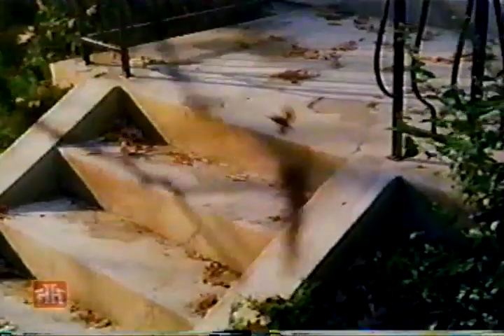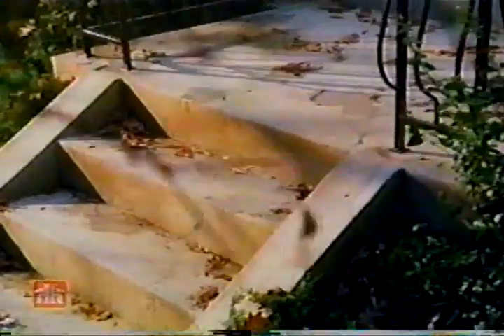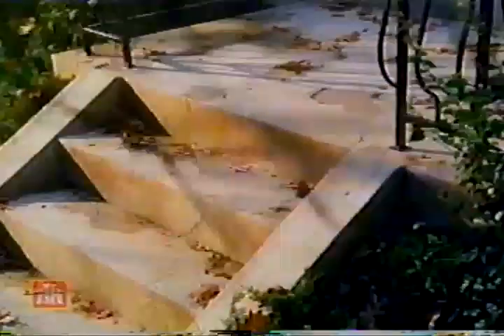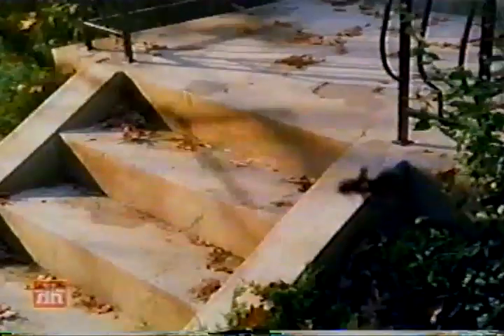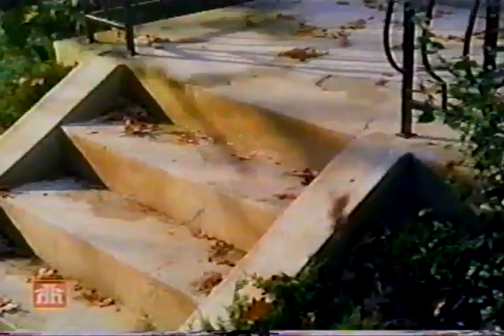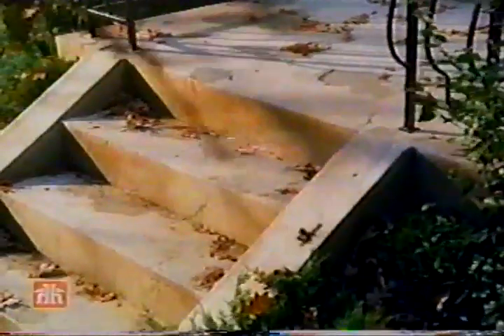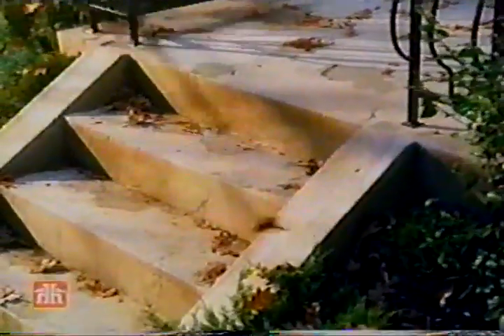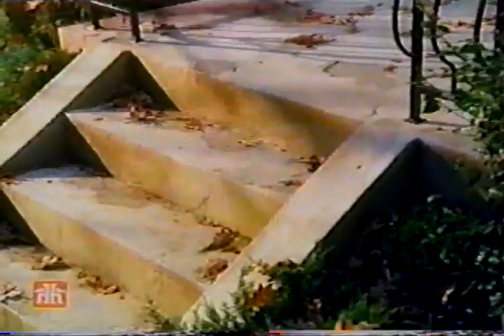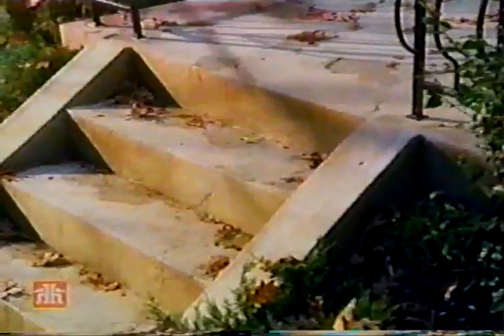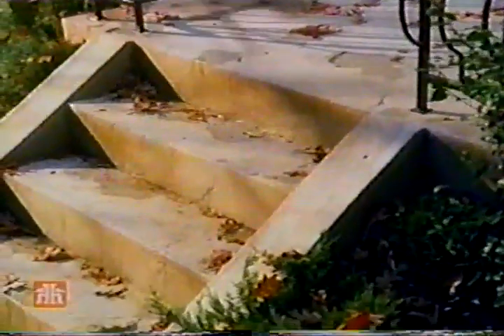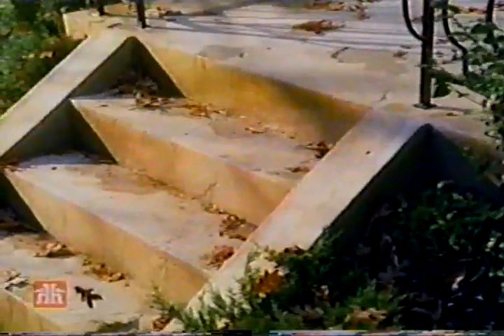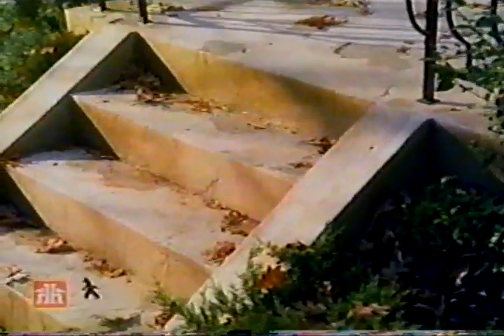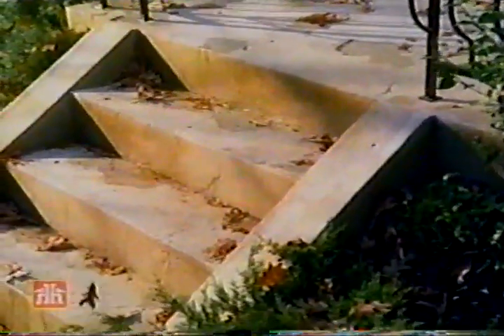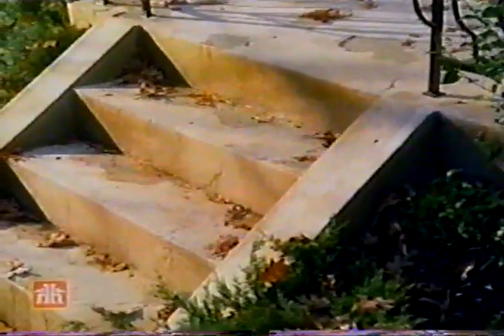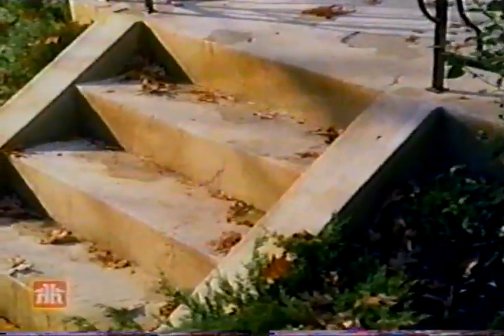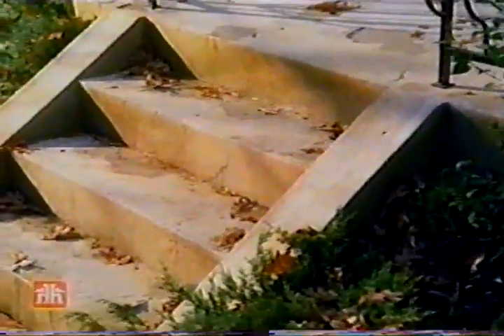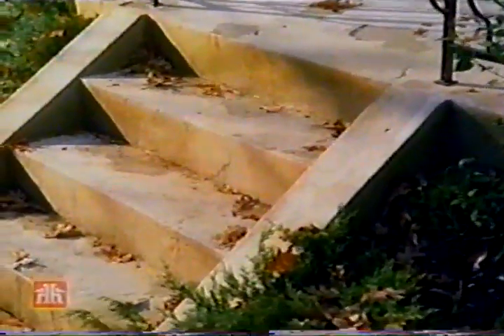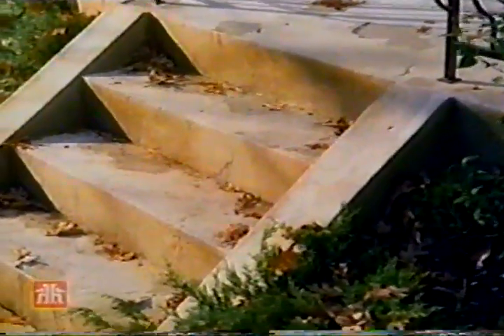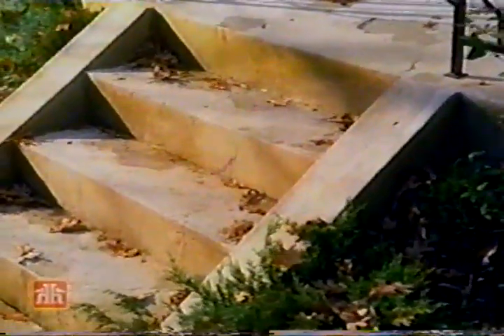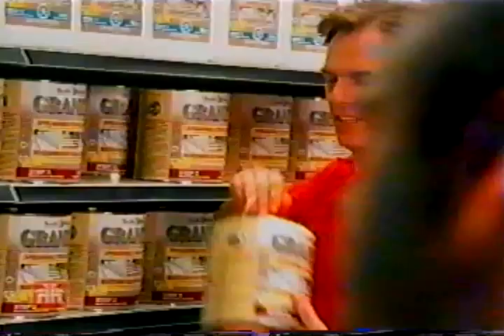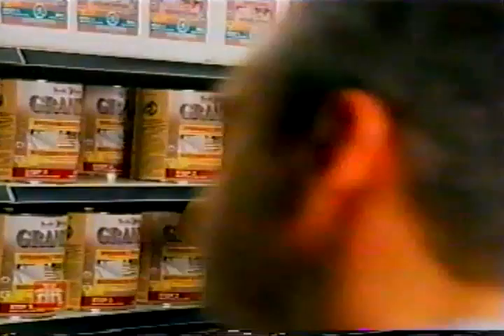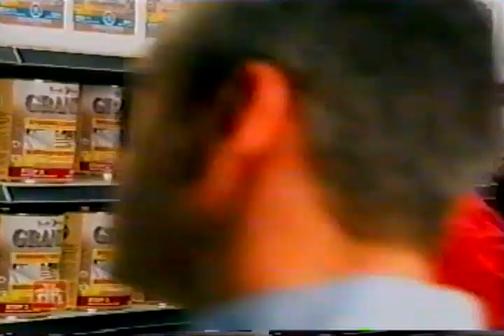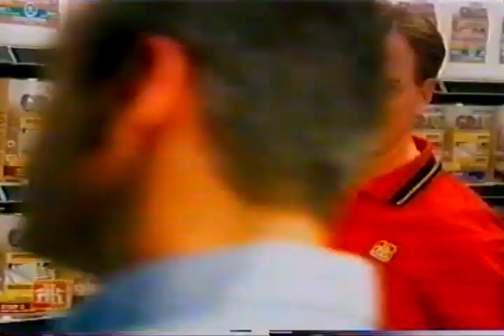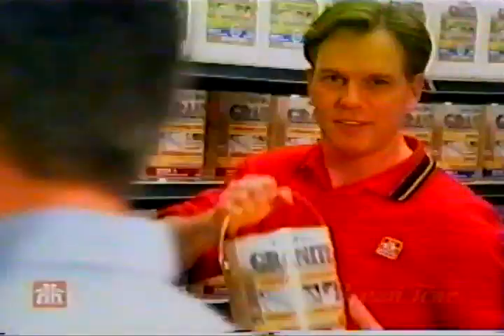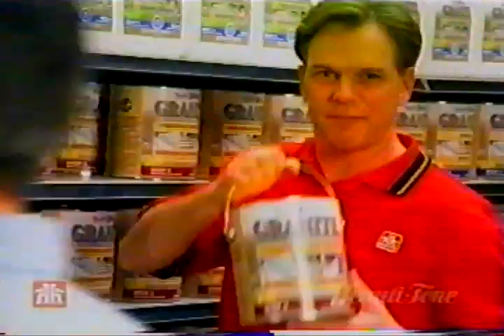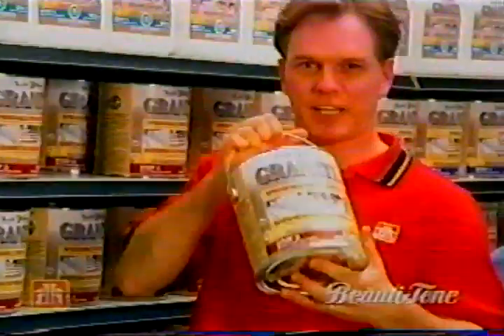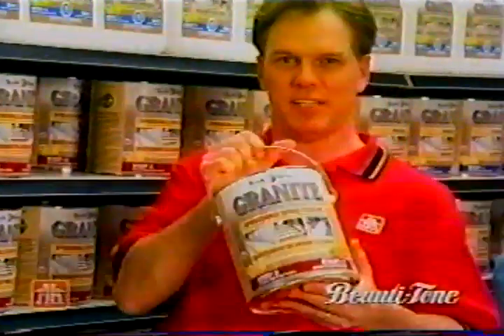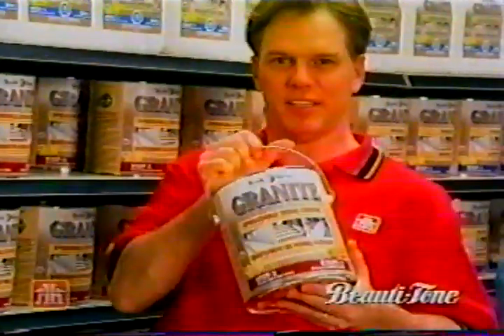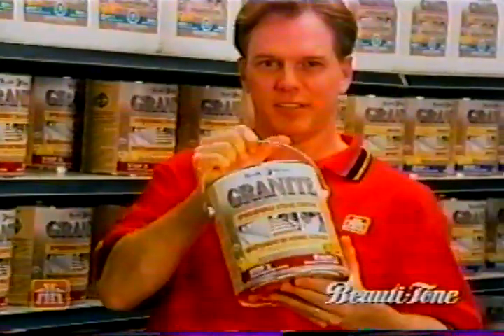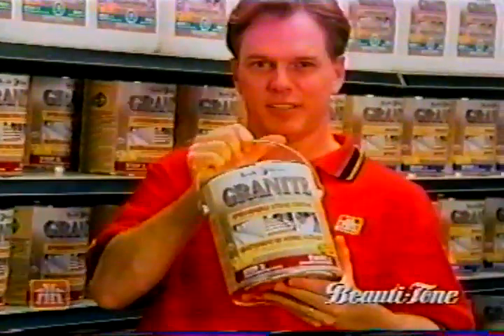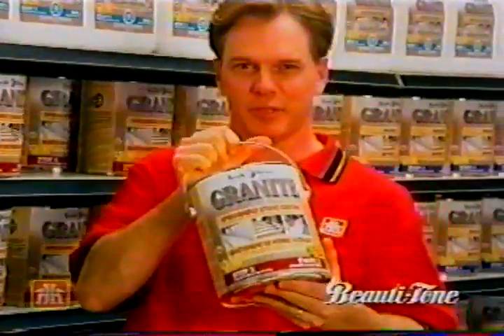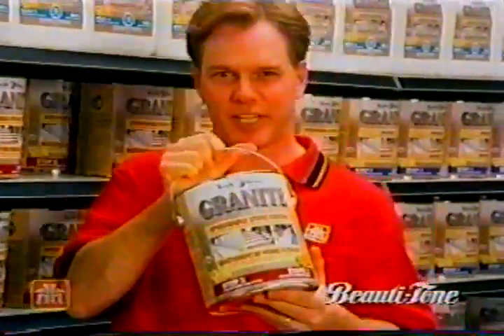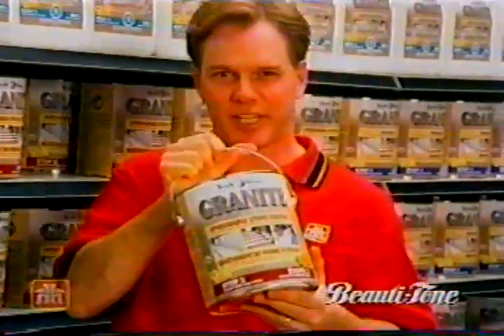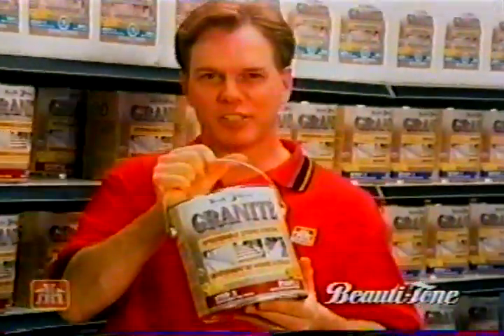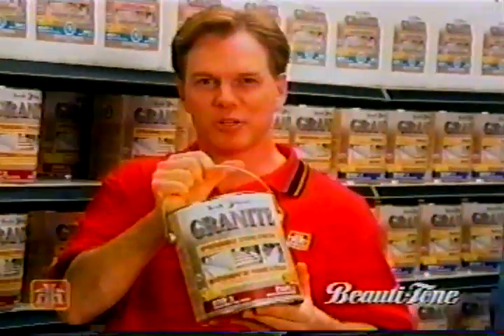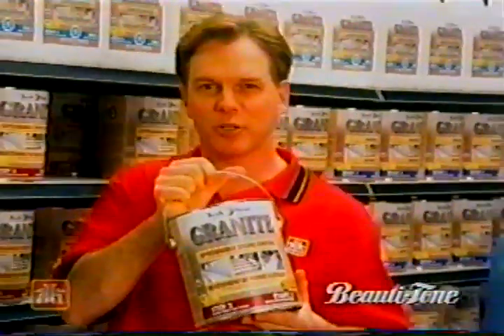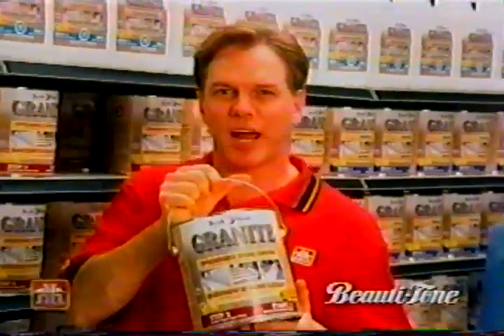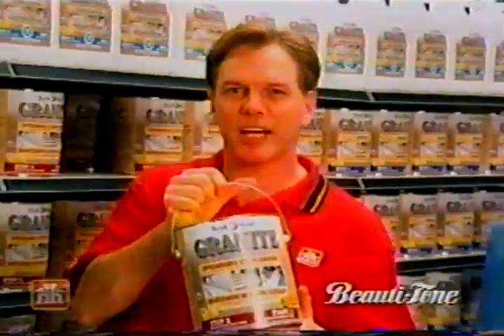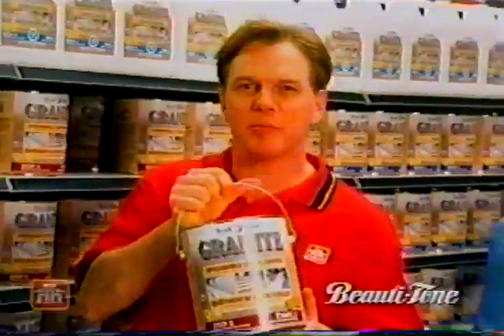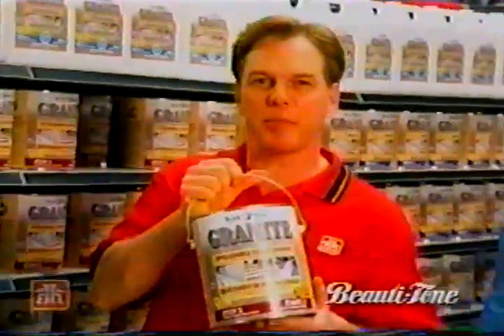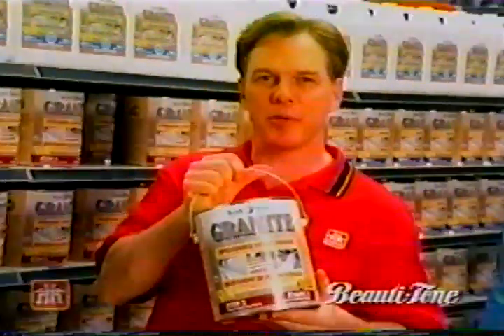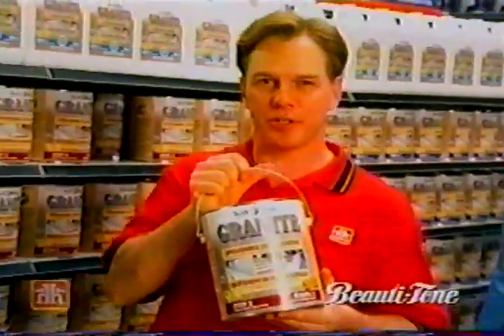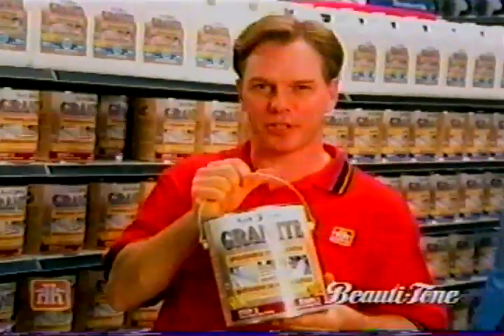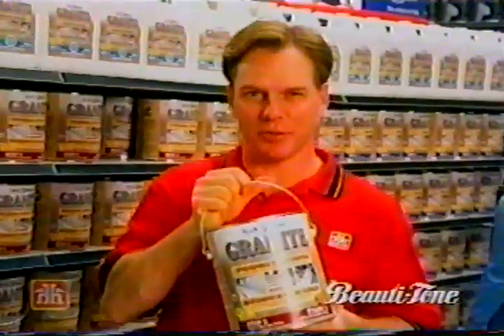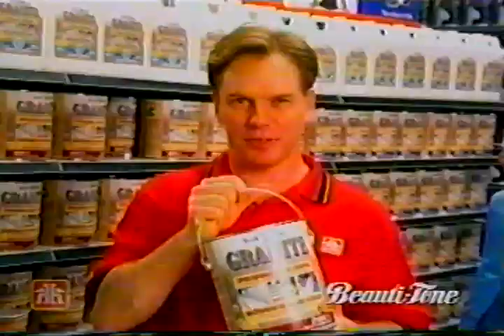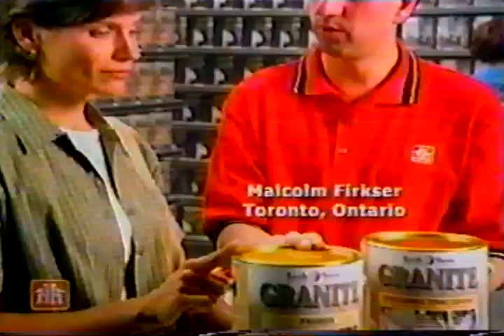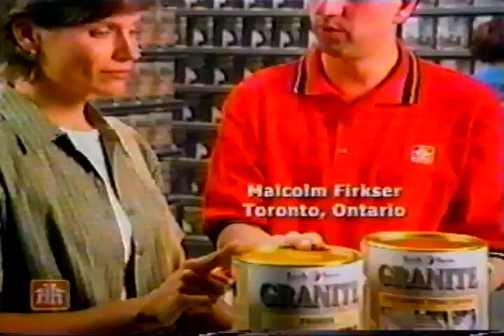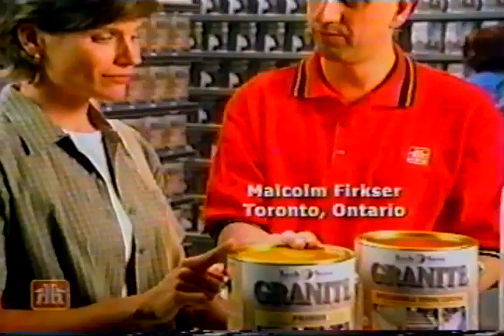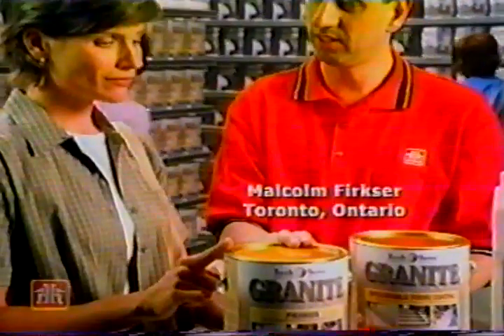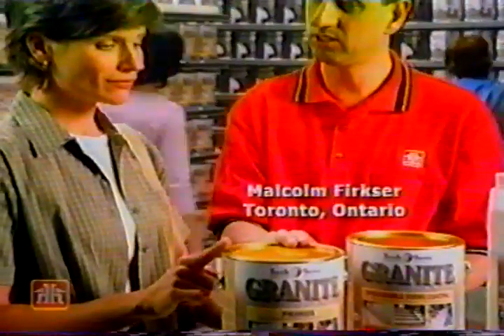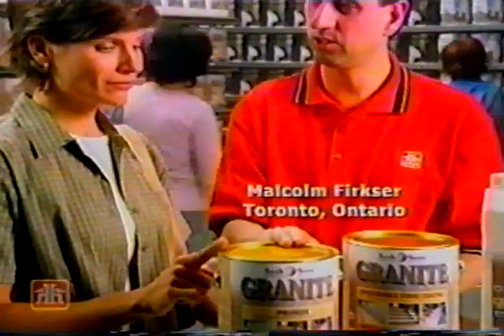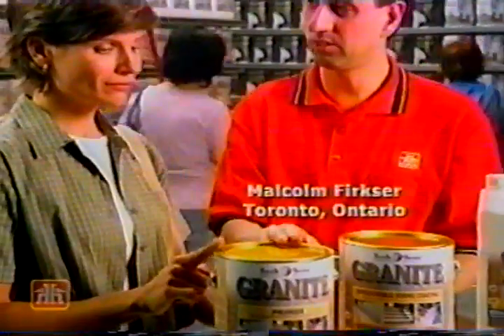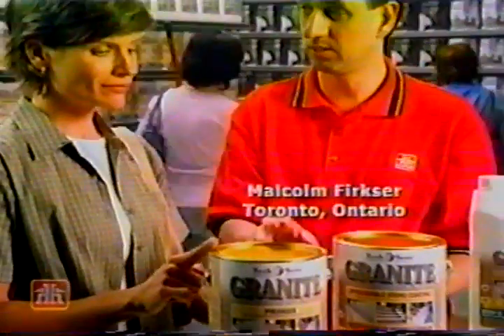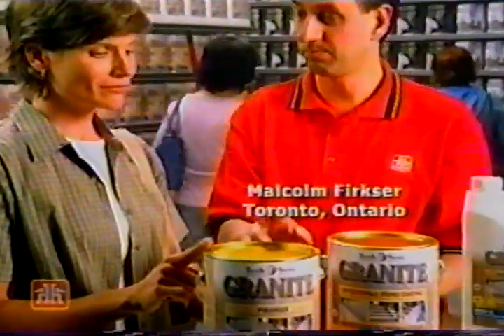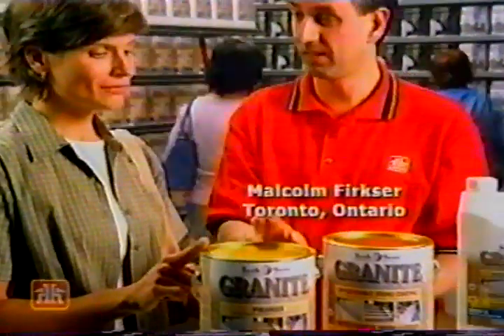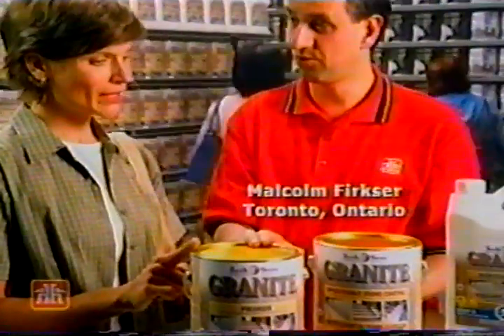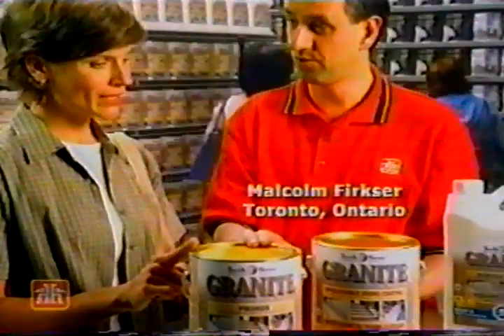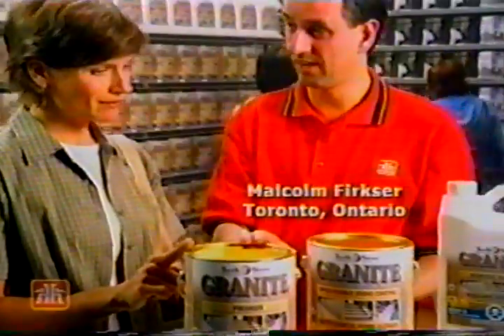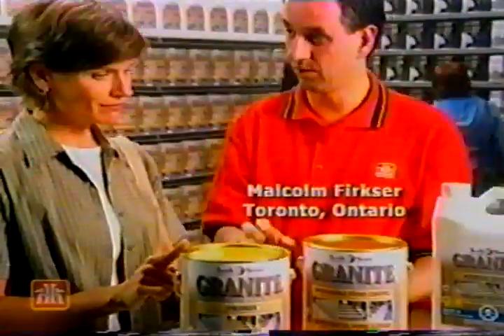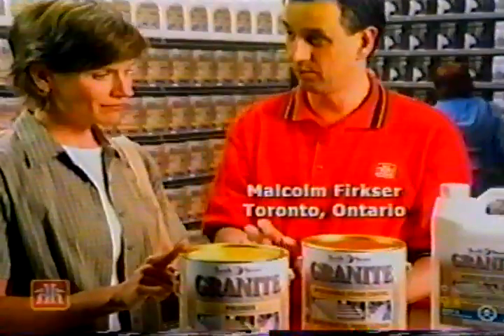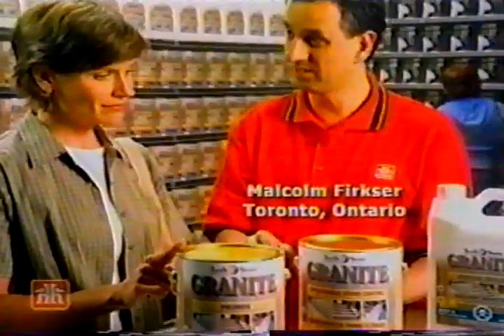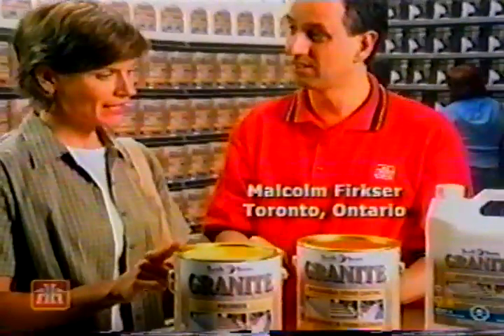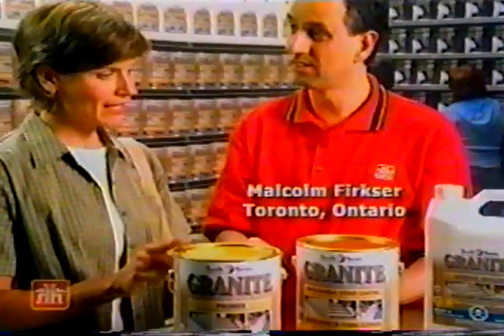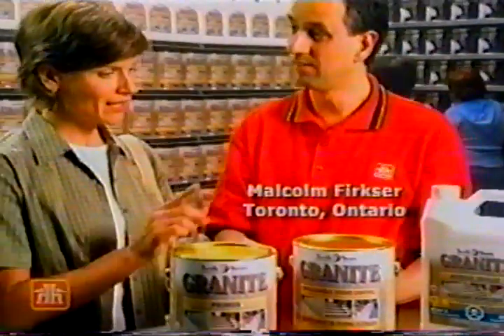Time and weather can make concrete look bad. Fix it with Techstone Granite by Beauty Tone. Only at home hardware and home building center.